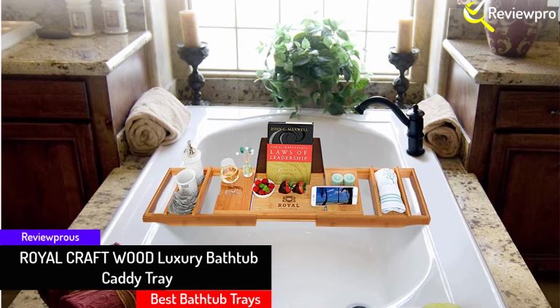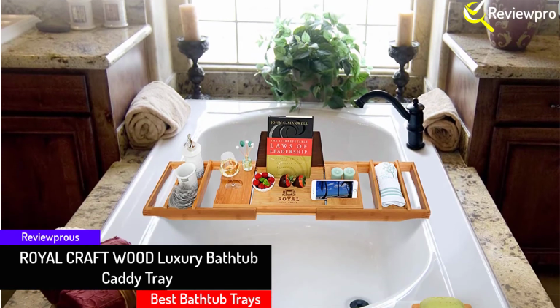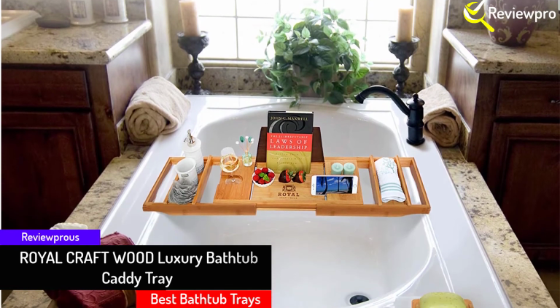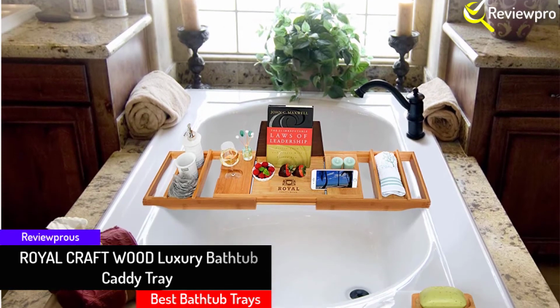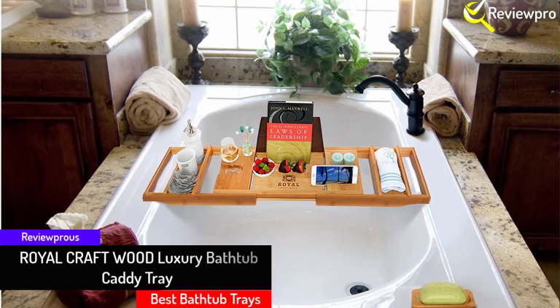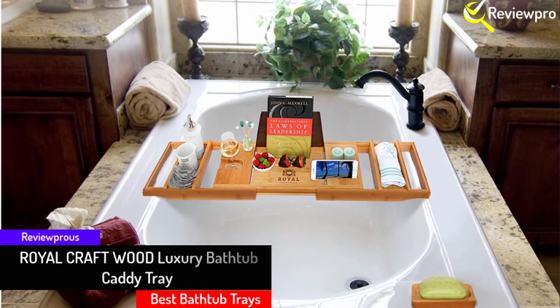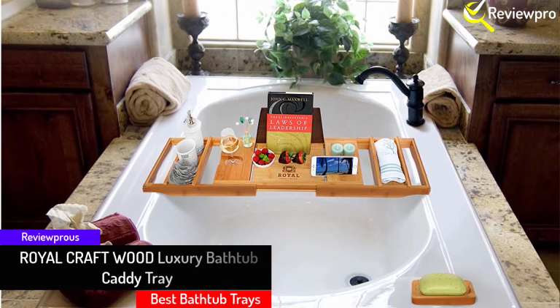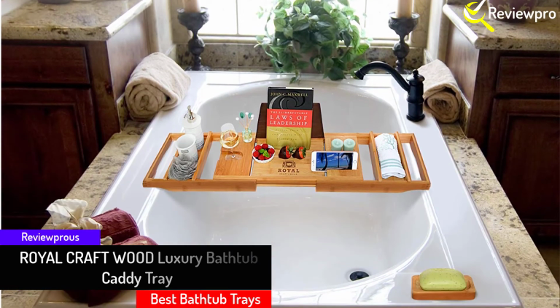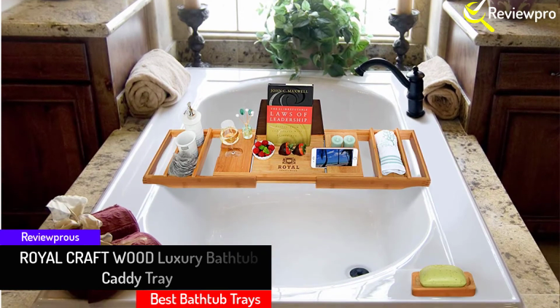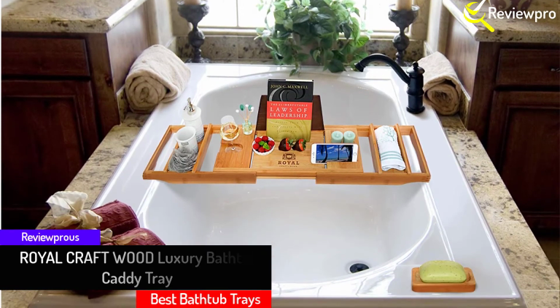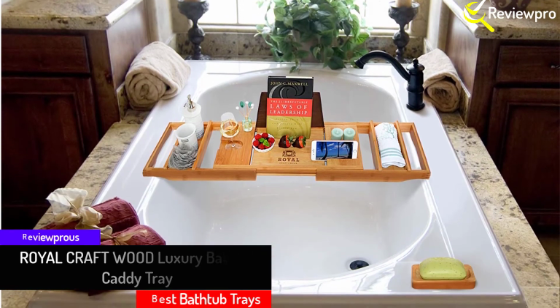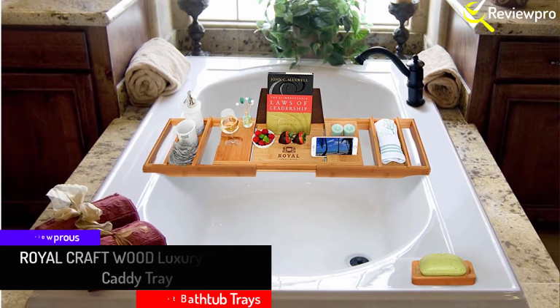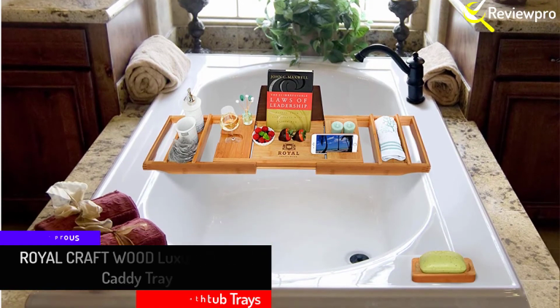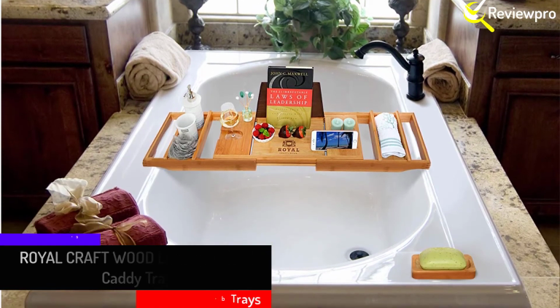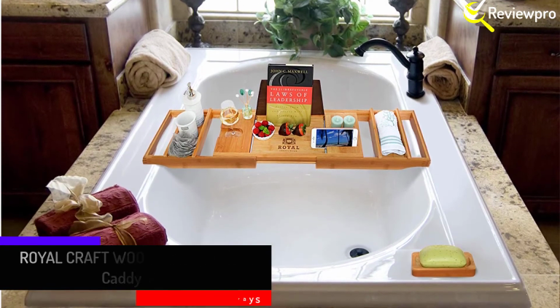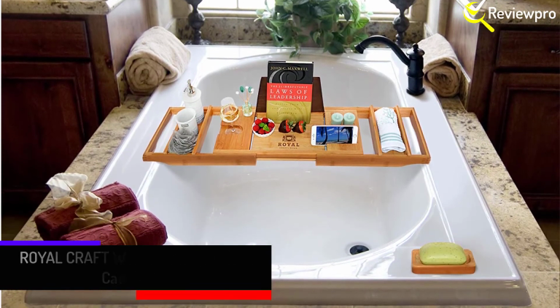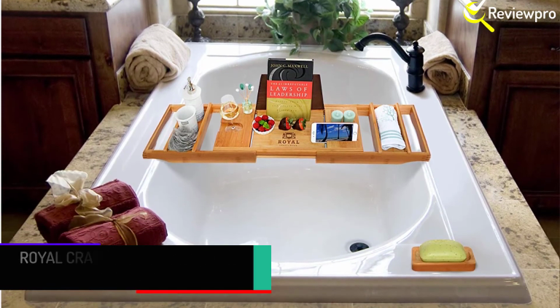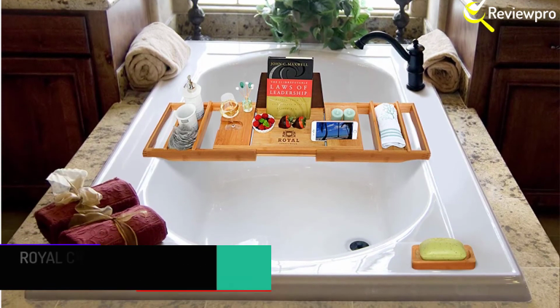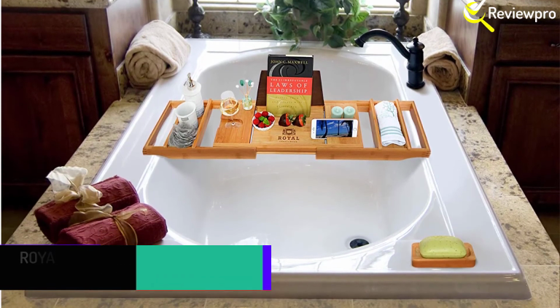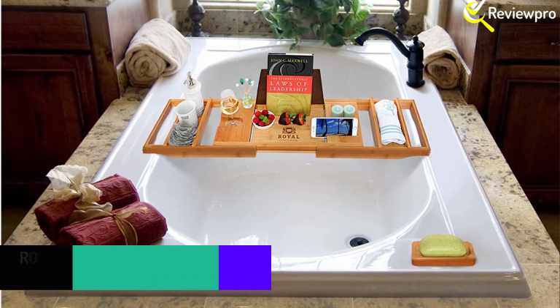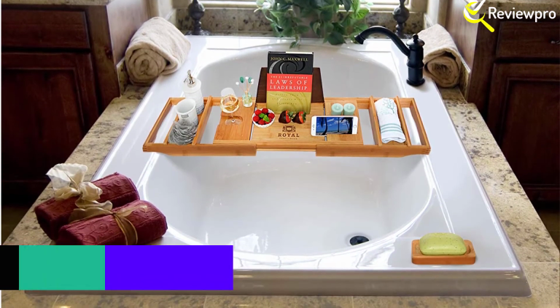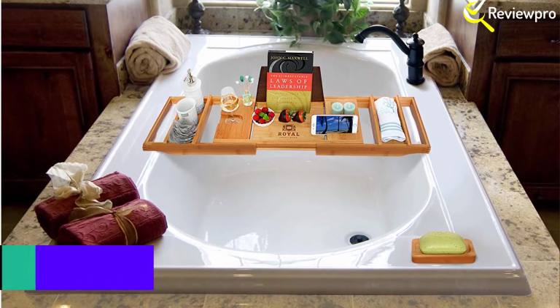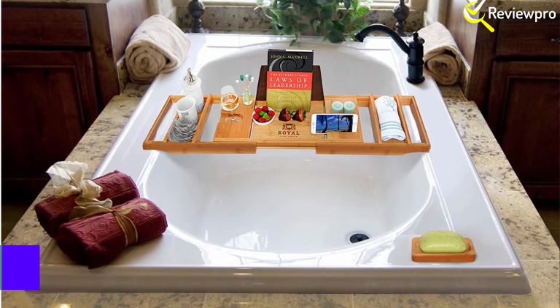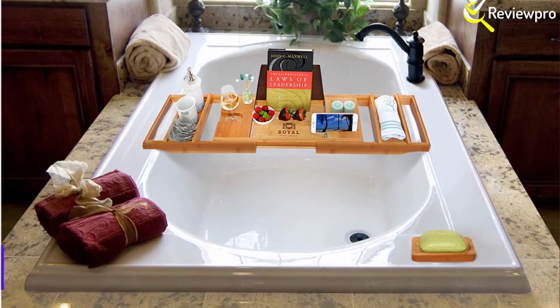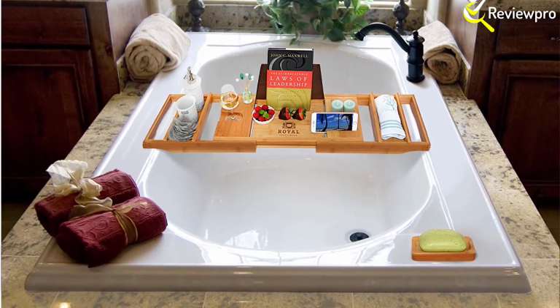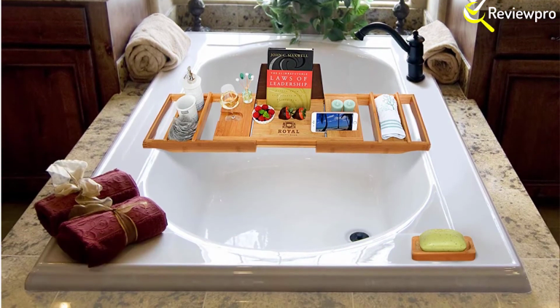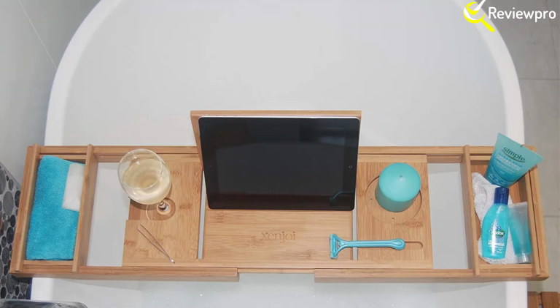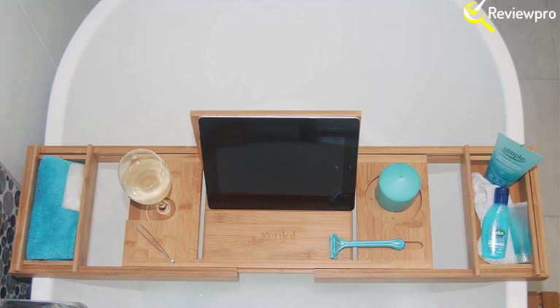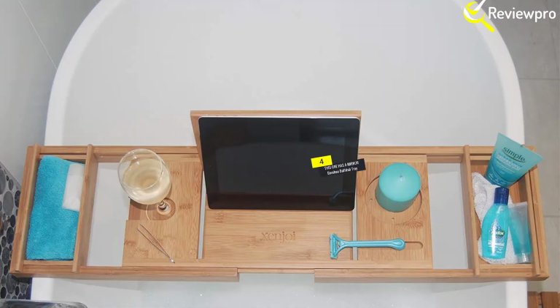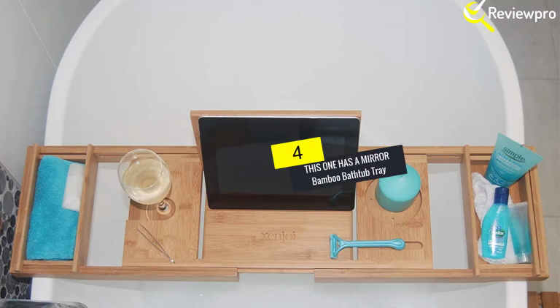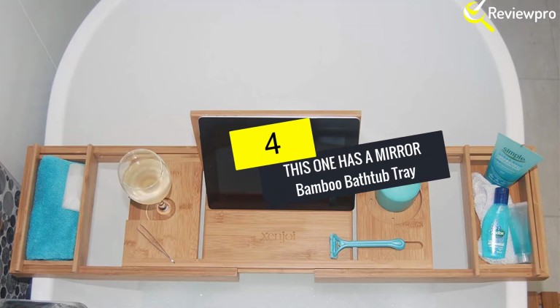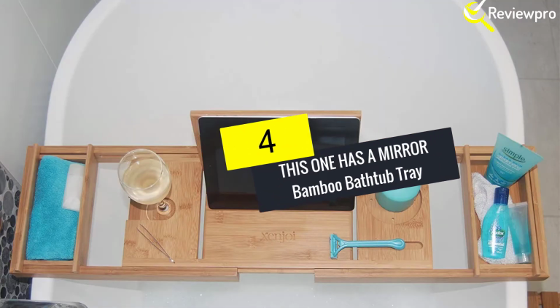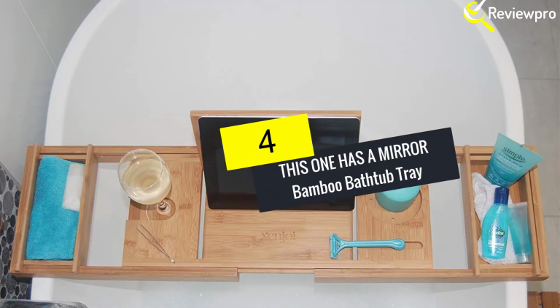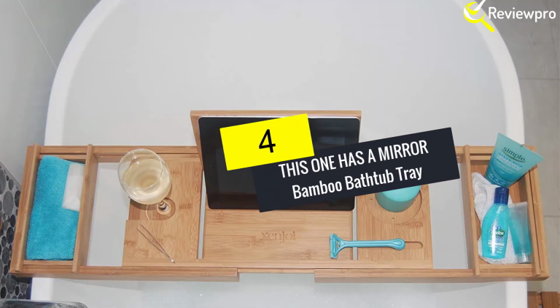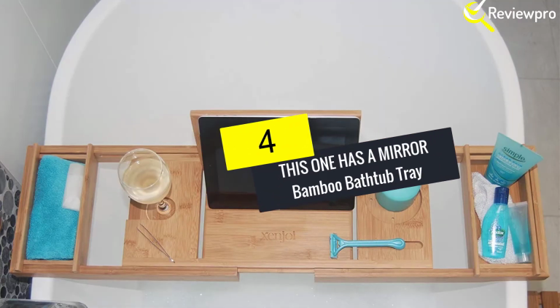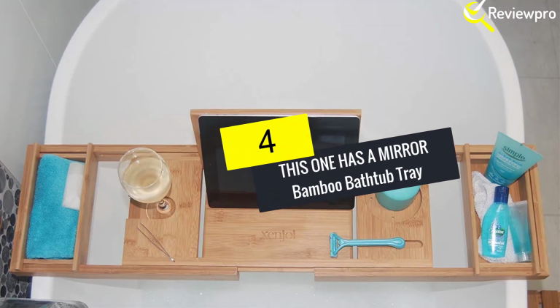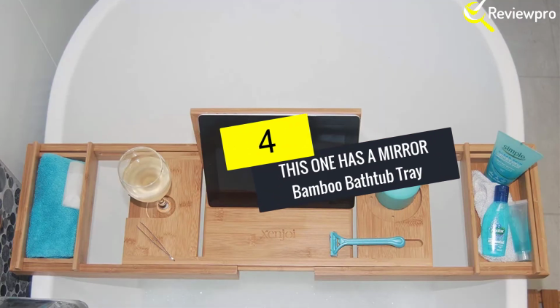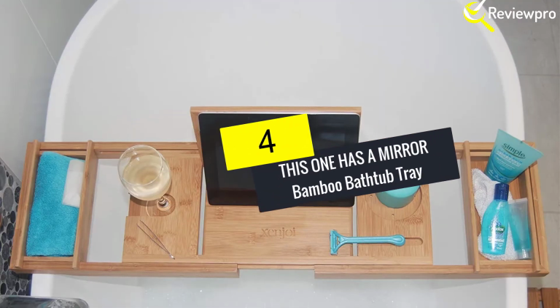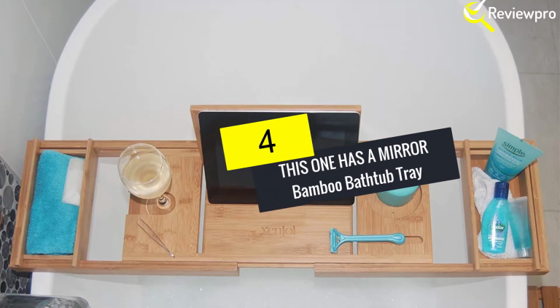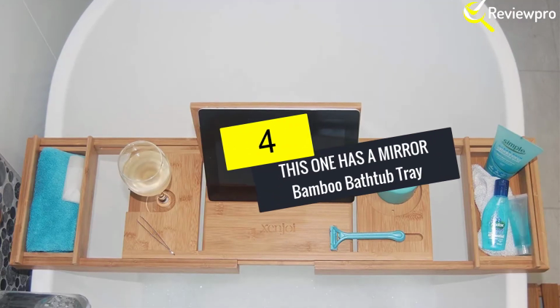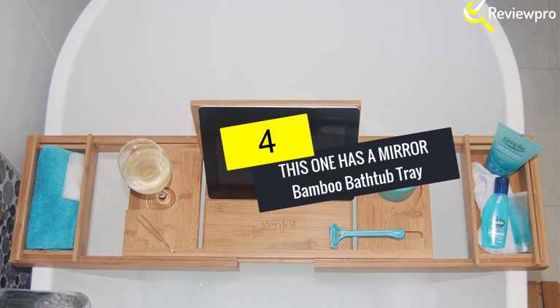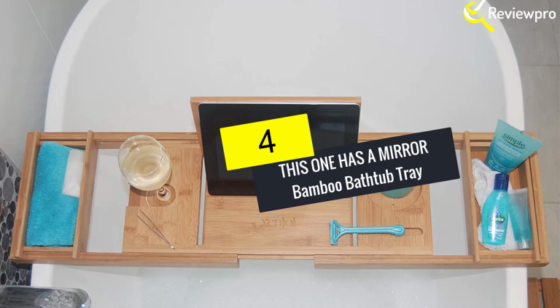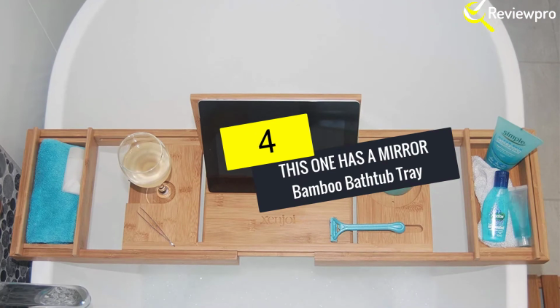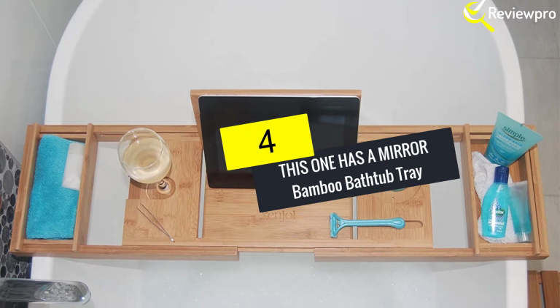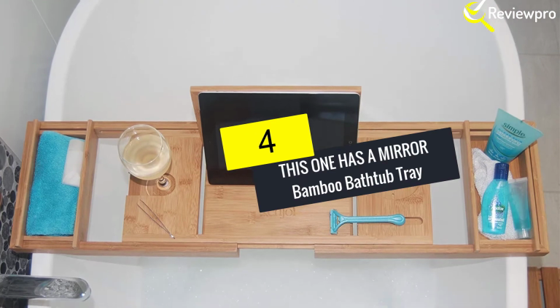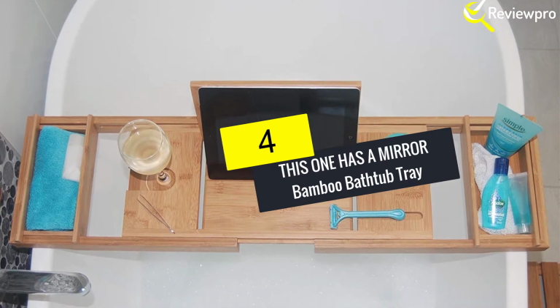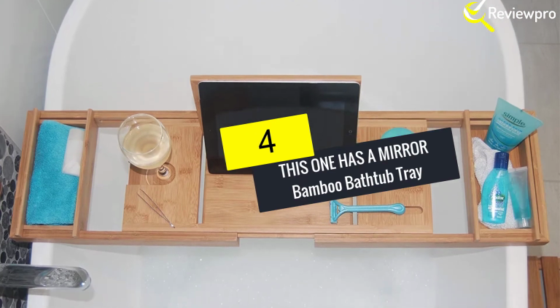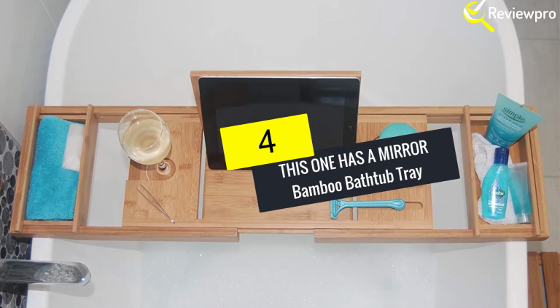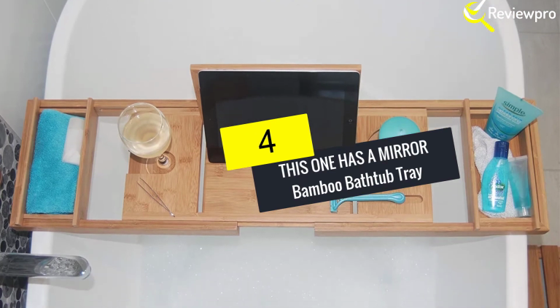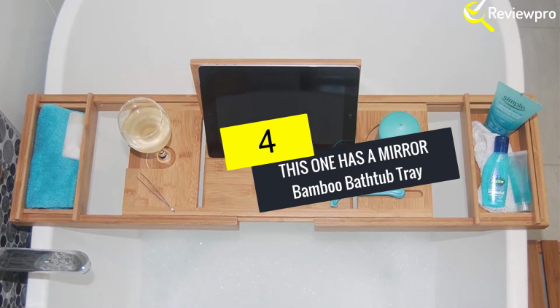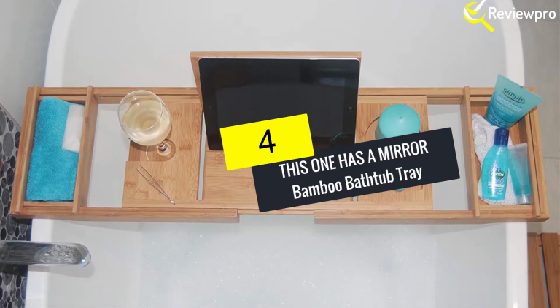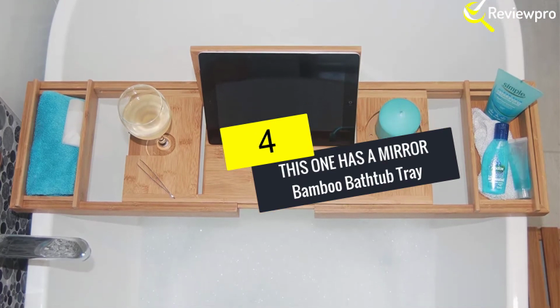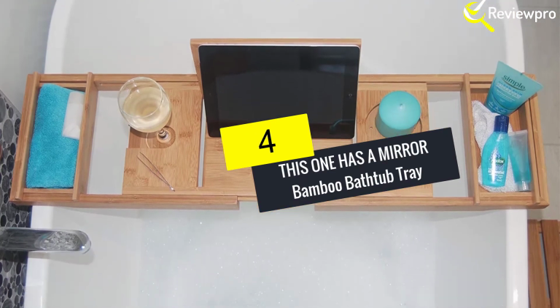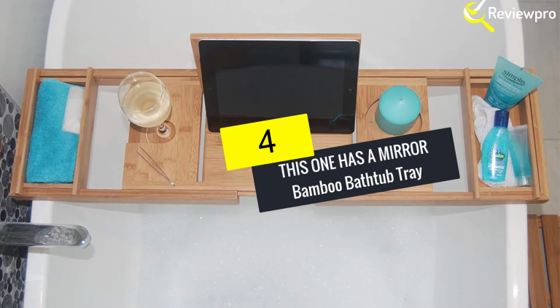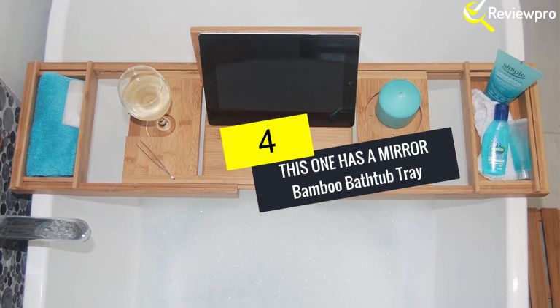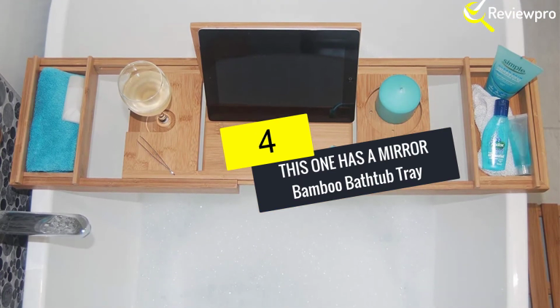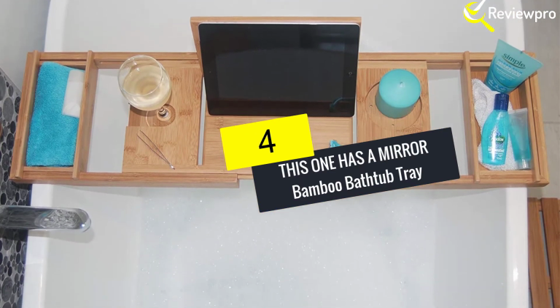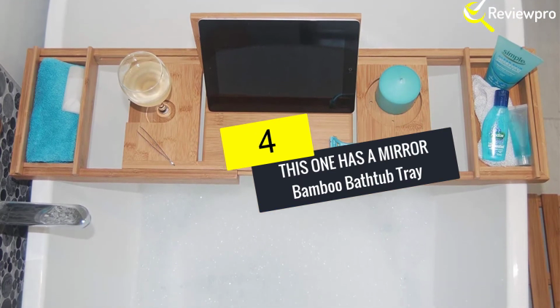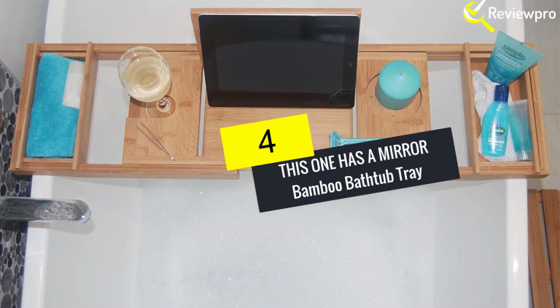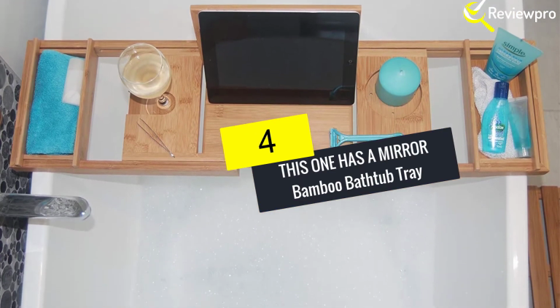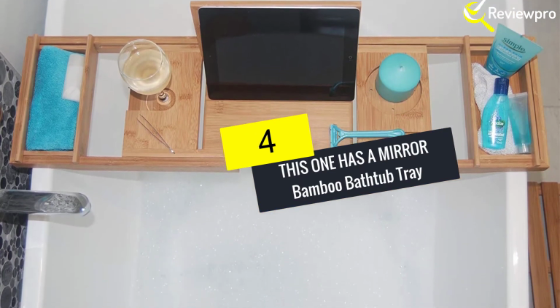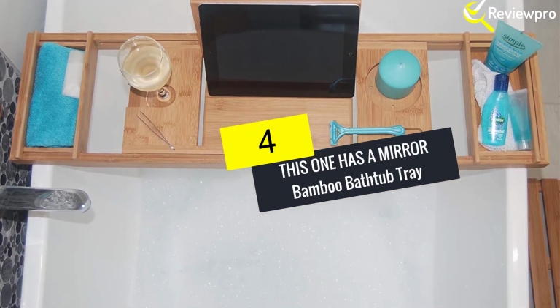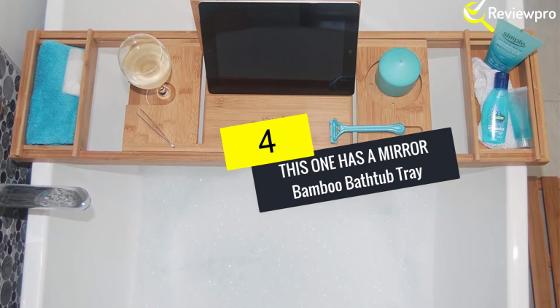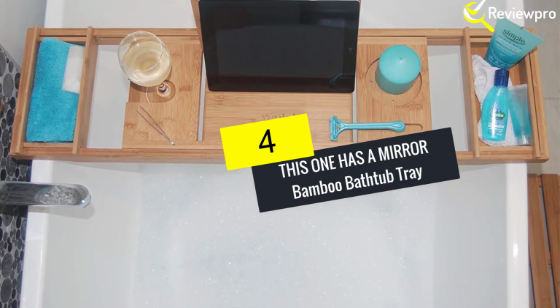Many customers like this bath tray because of its high quality. Its dimensions are 30.5 by 9.5 by 2.5 inches and it weighs four pounds.